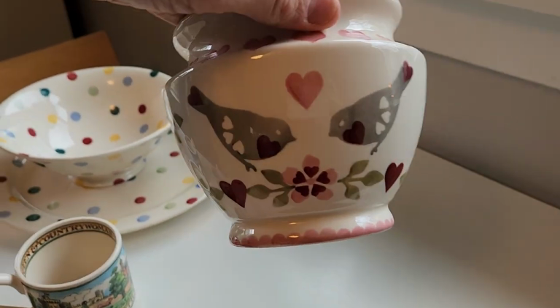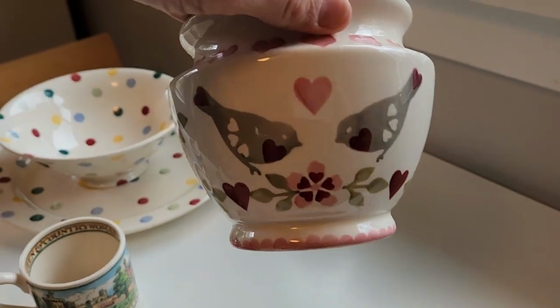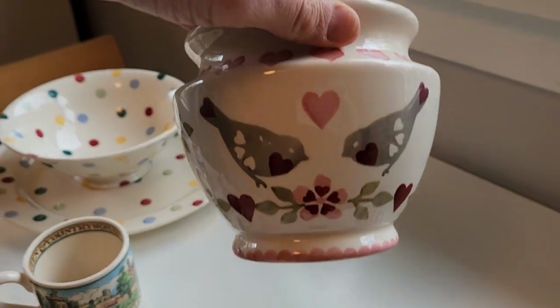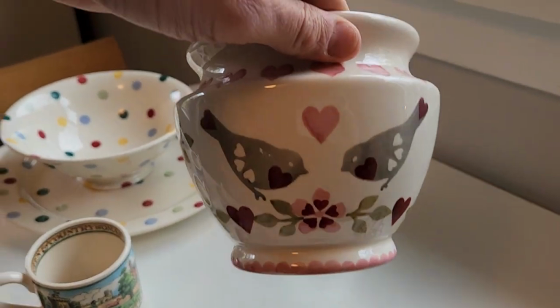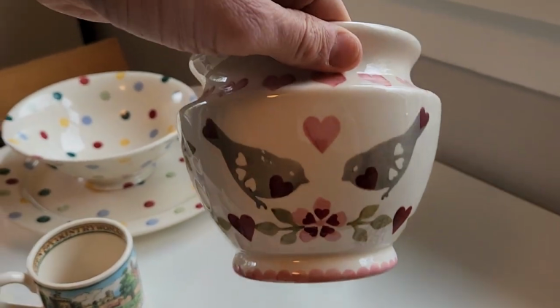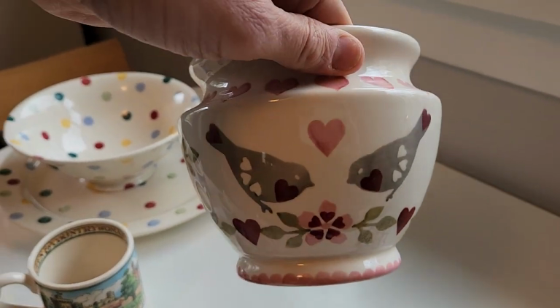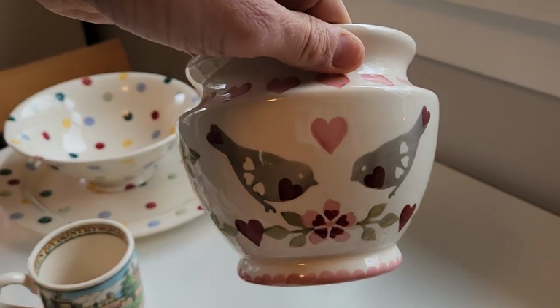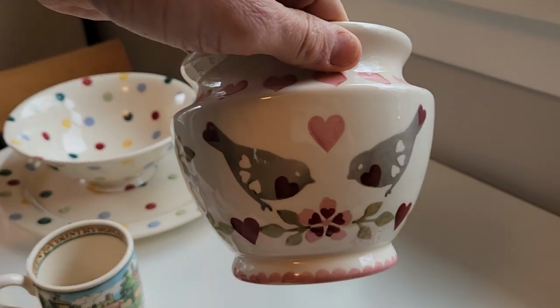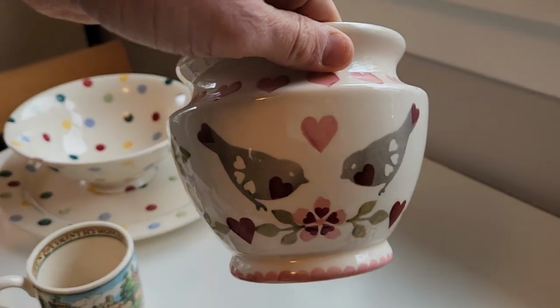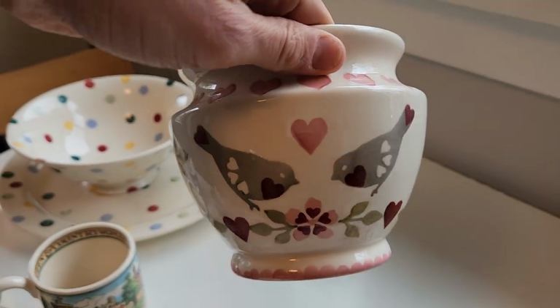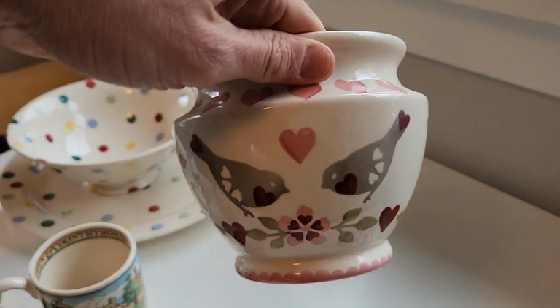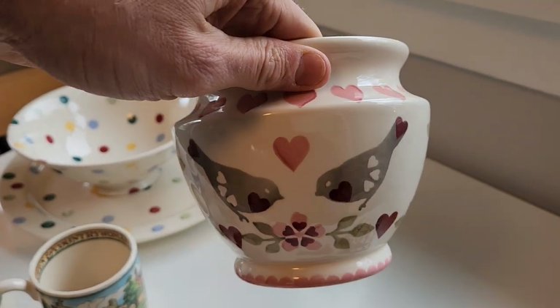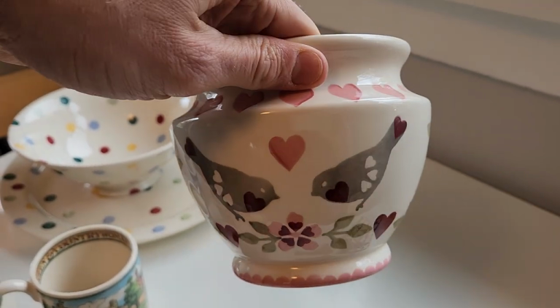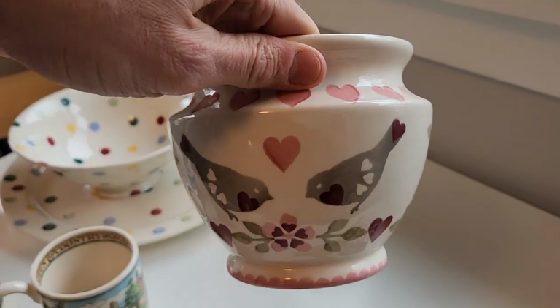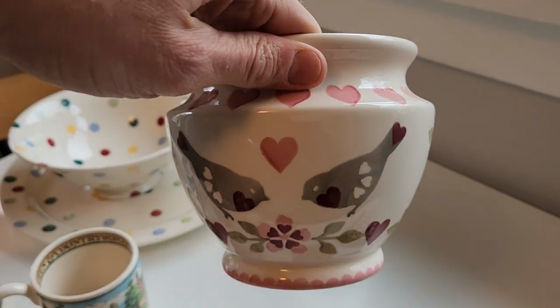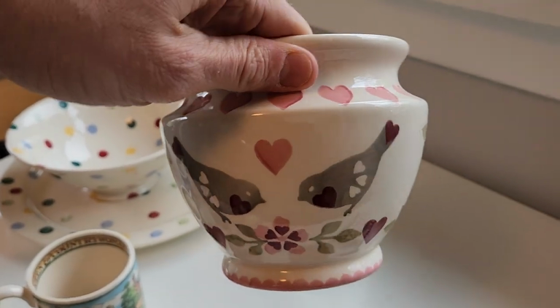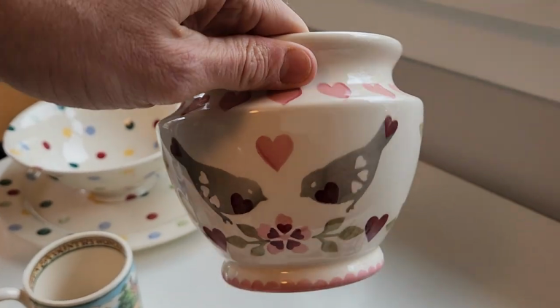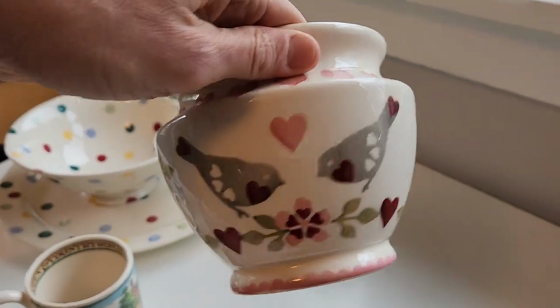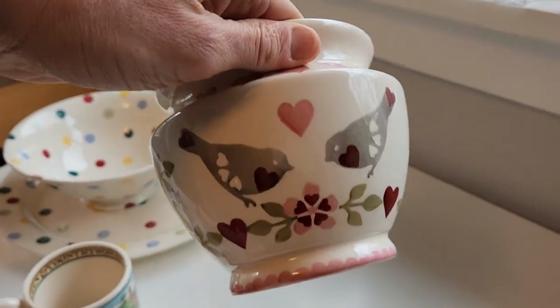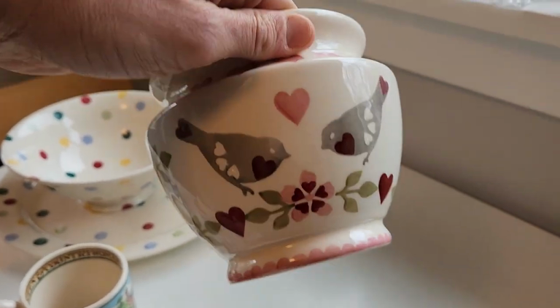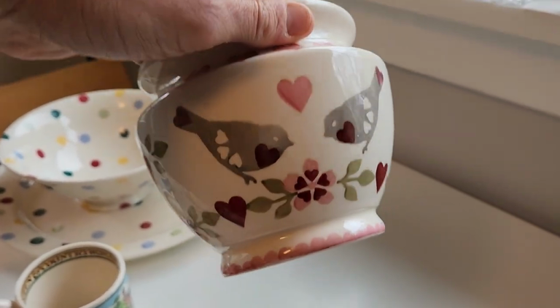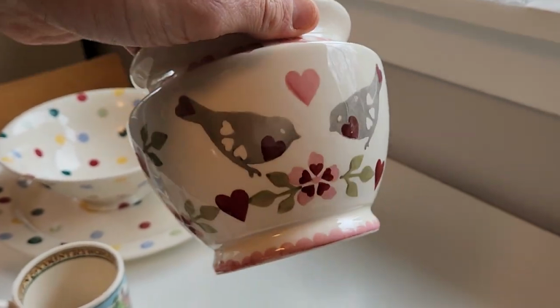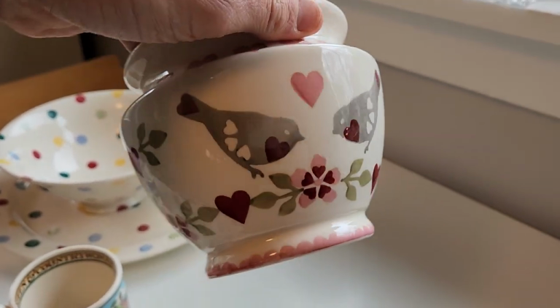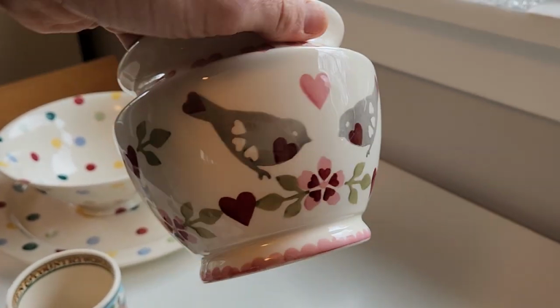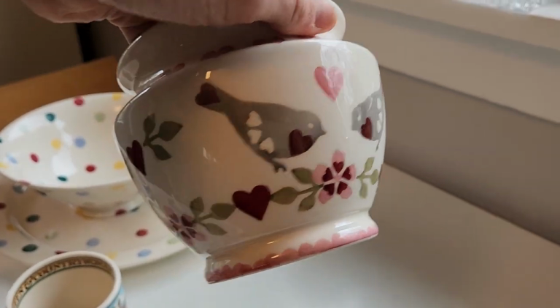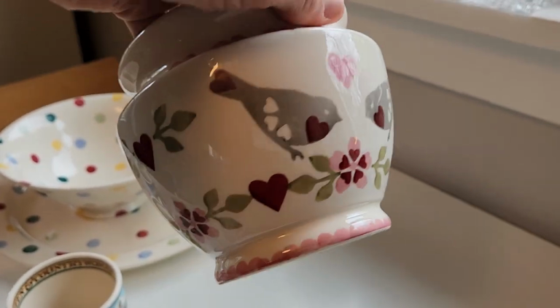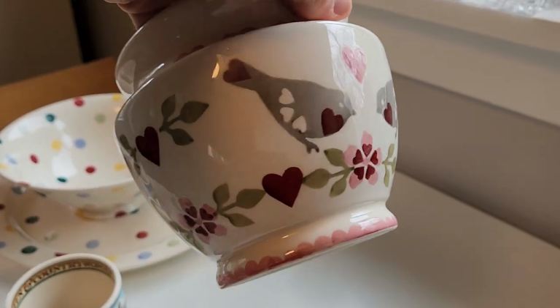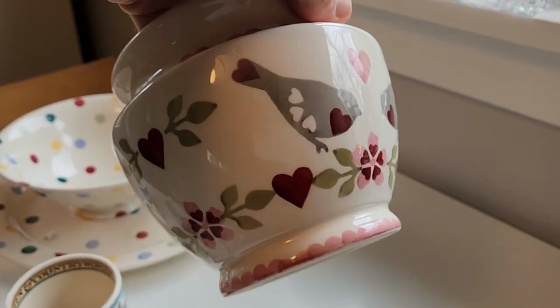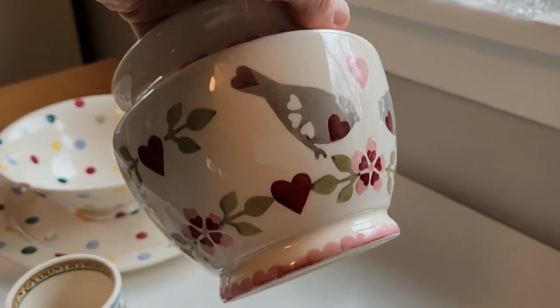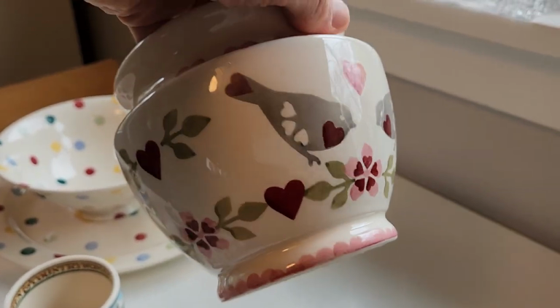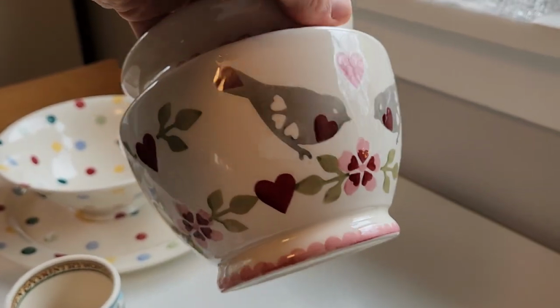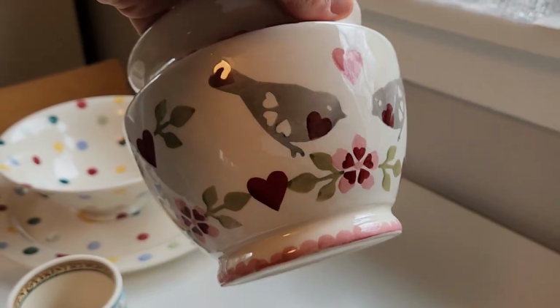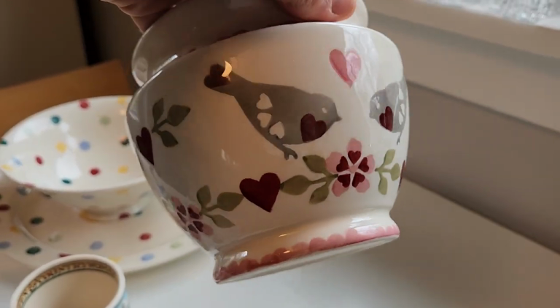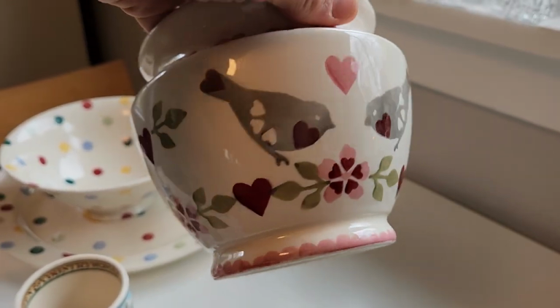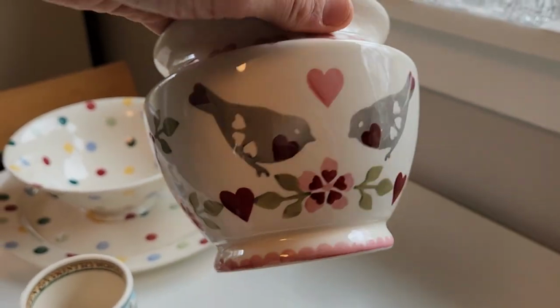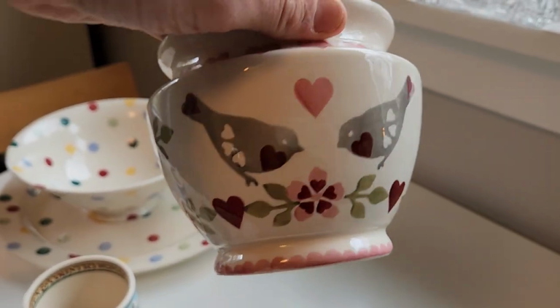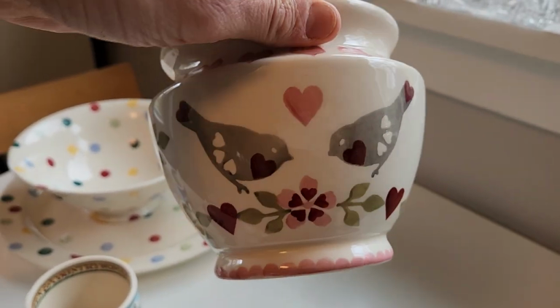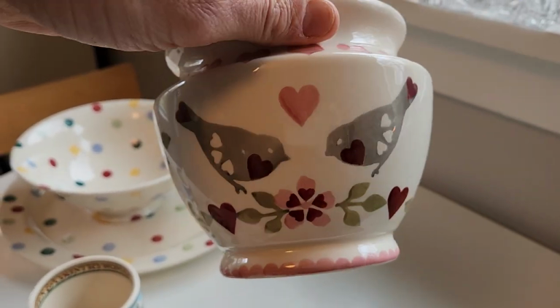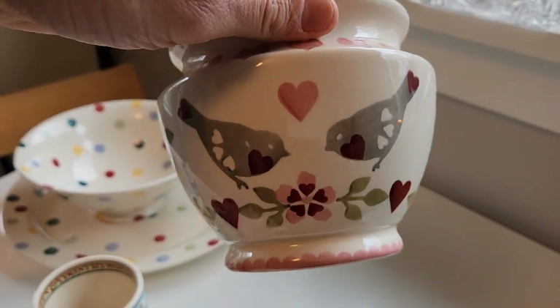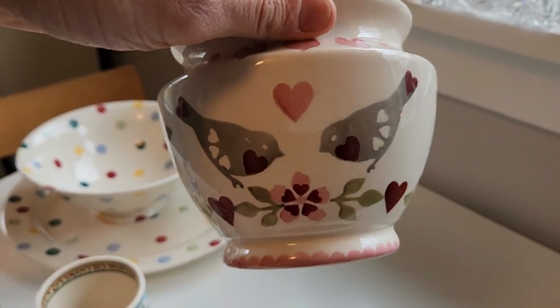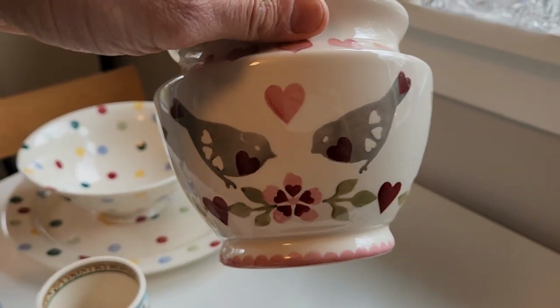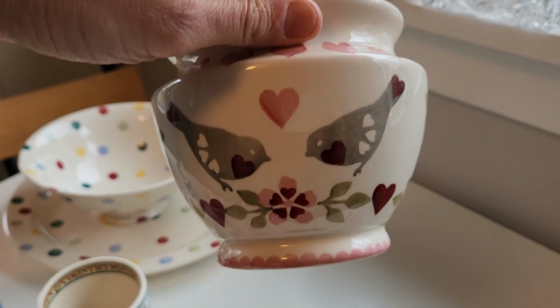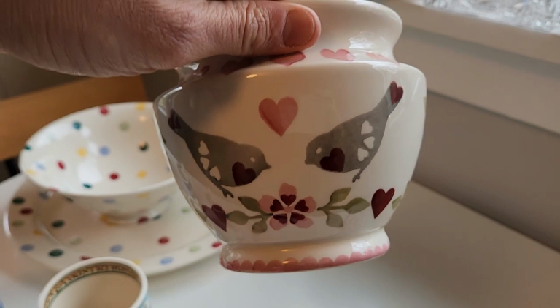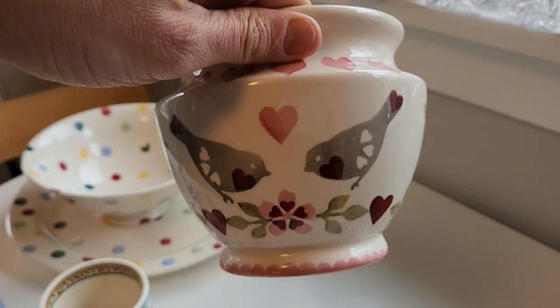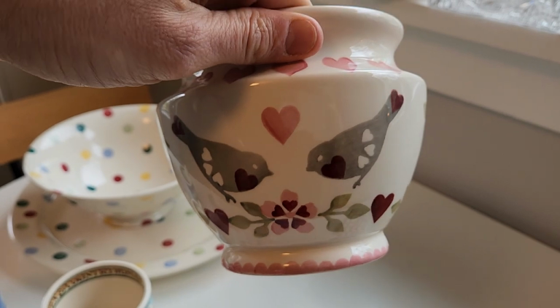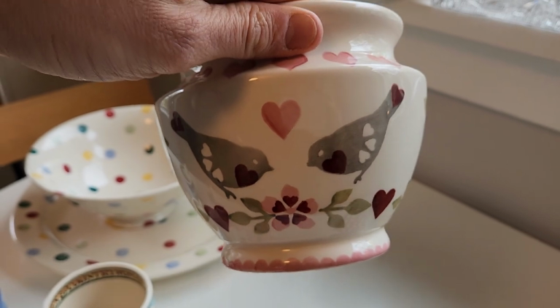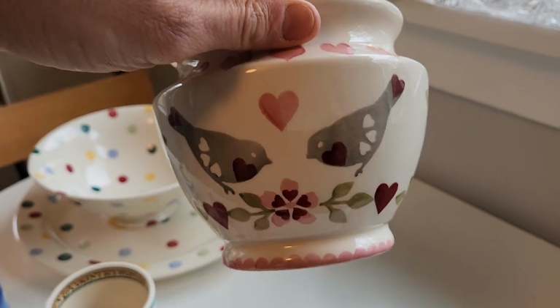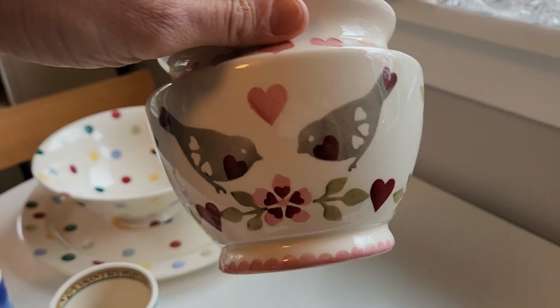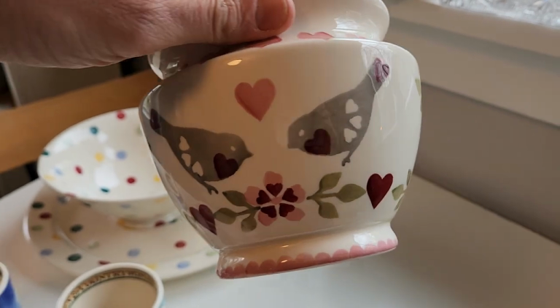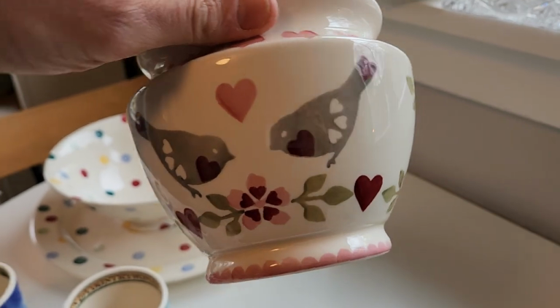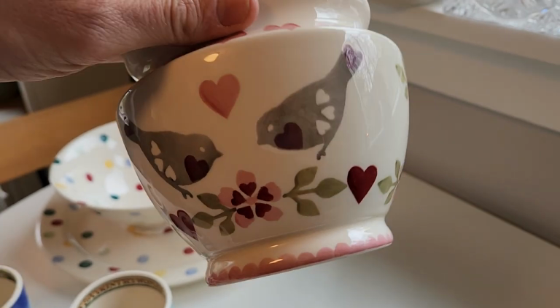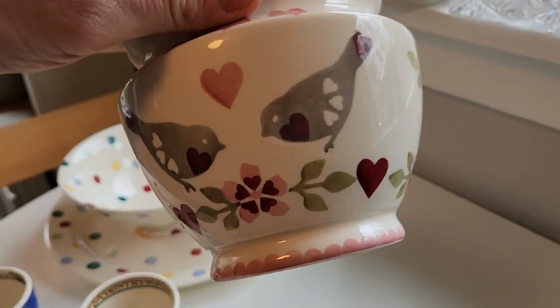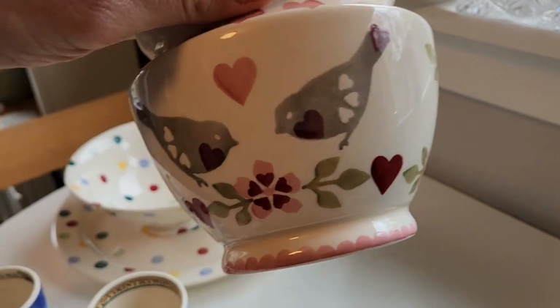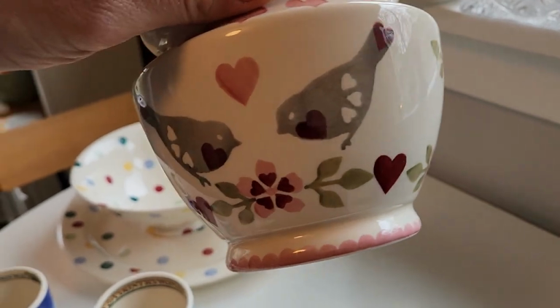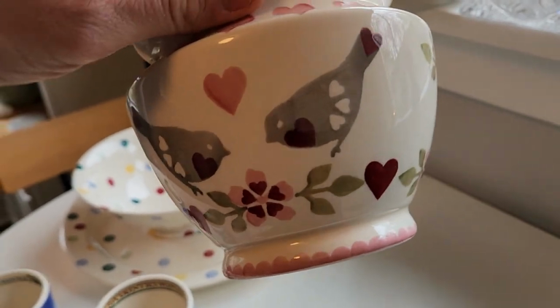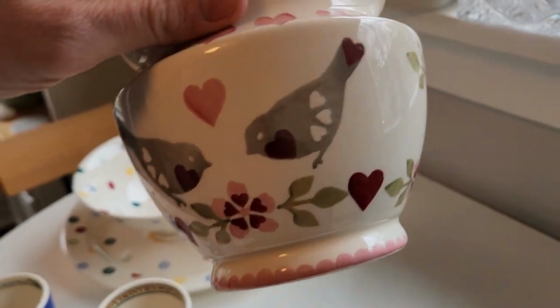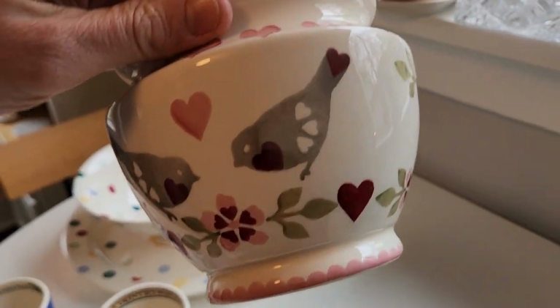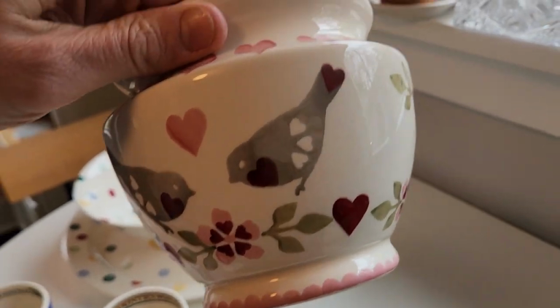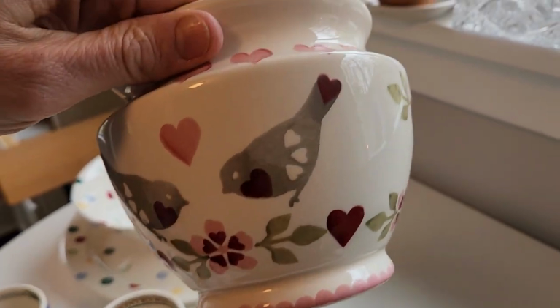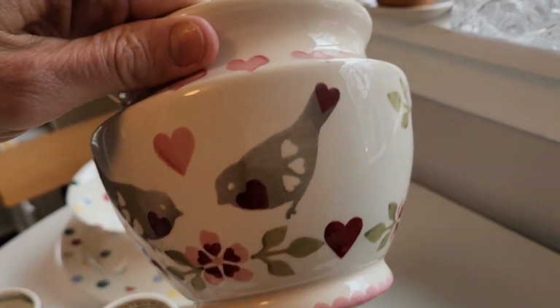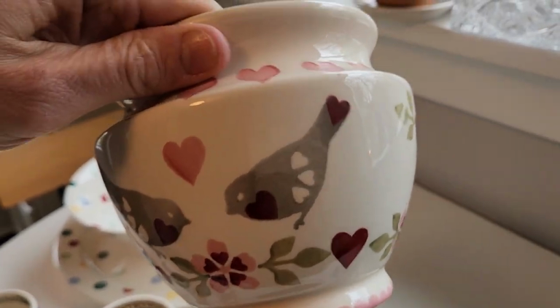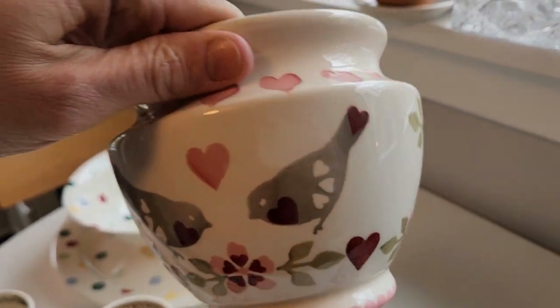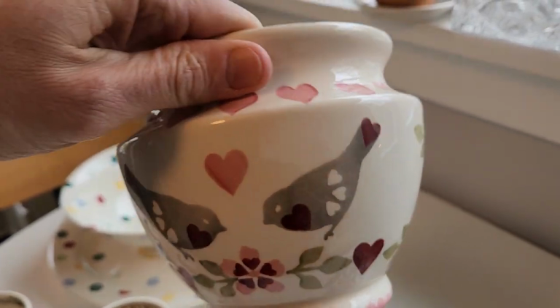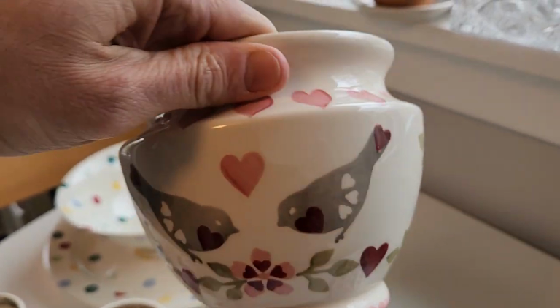I just got this piece — it's a planter called 'Lovebirds.' I got it for us because we are just a couple of lovebirds. It's really kind of cool.